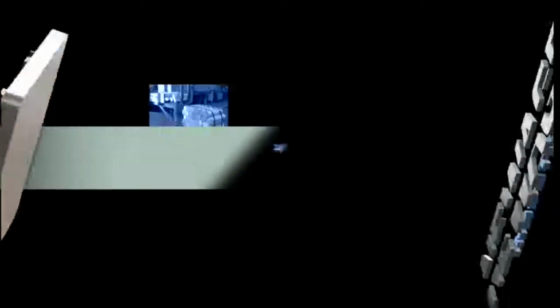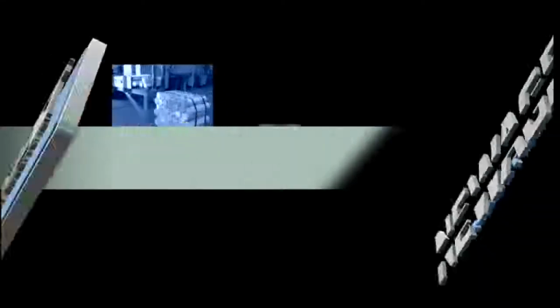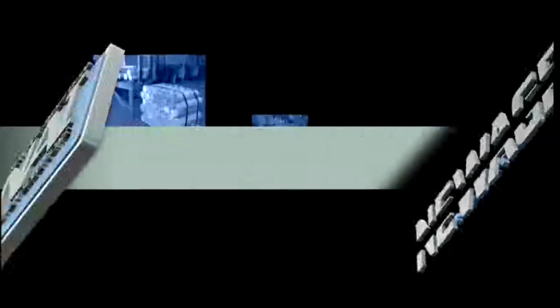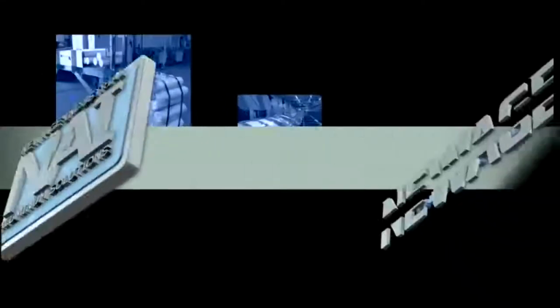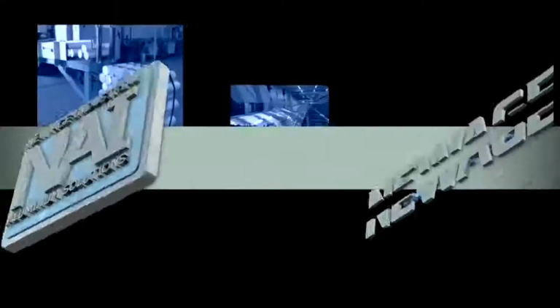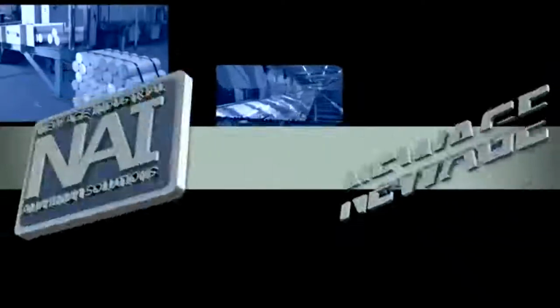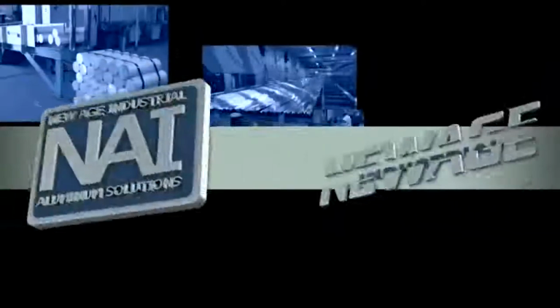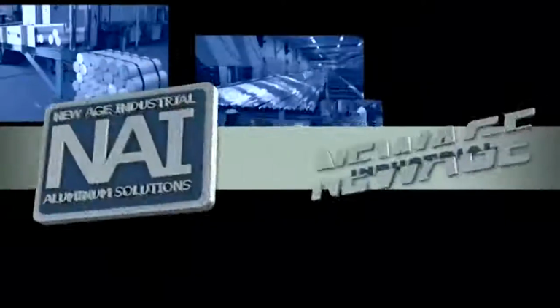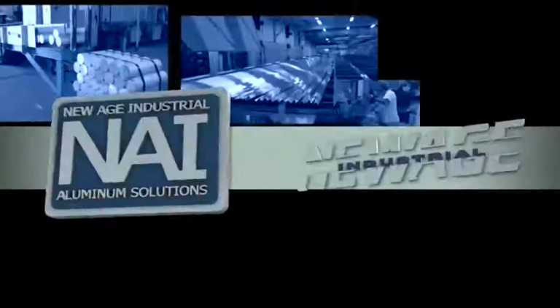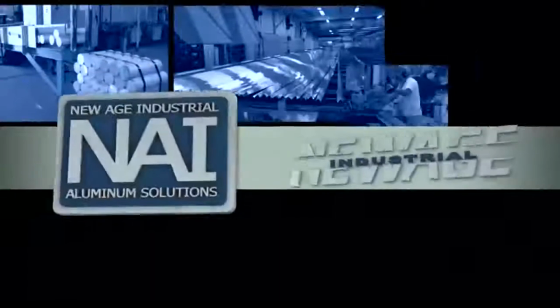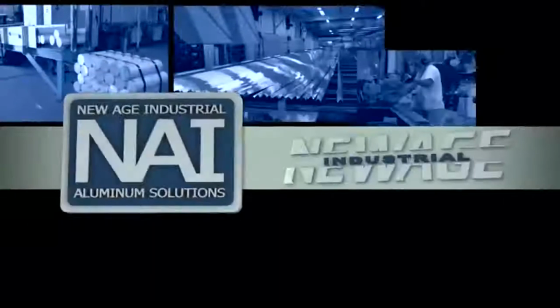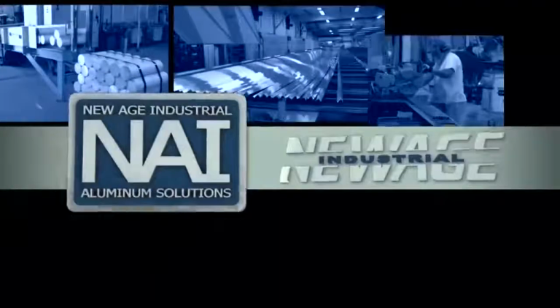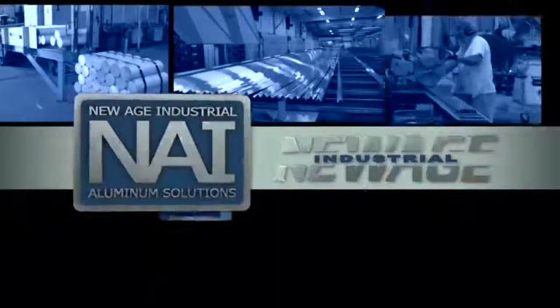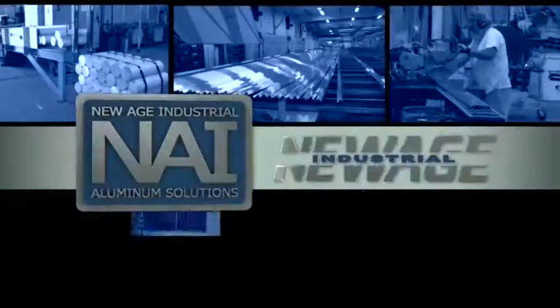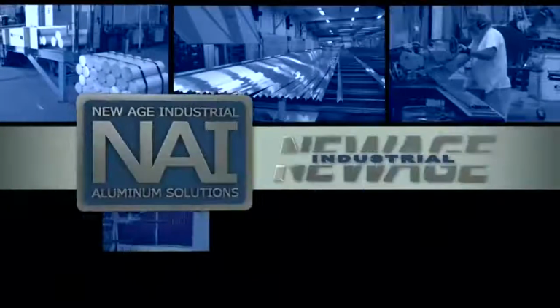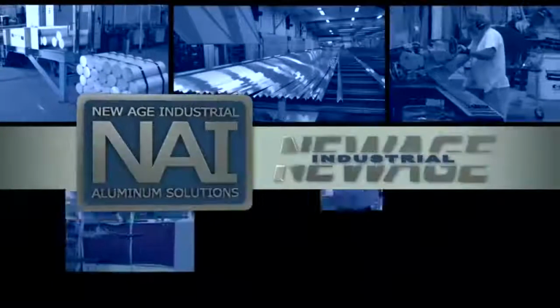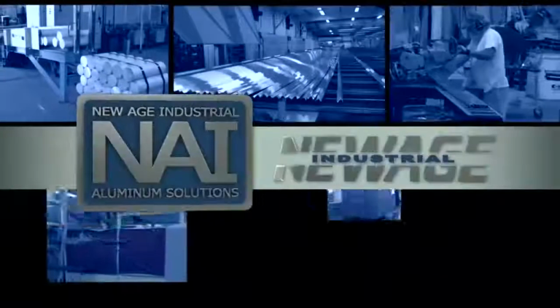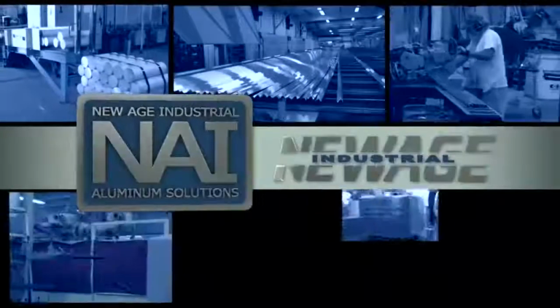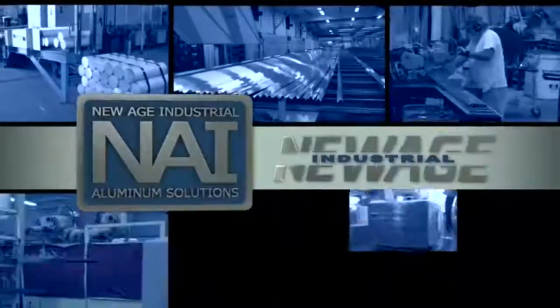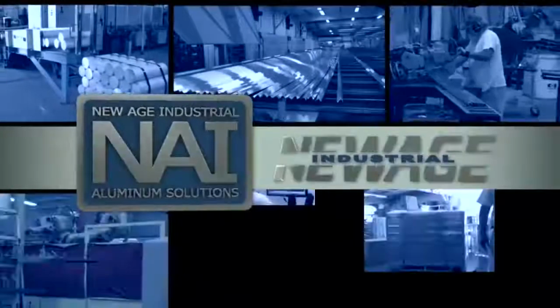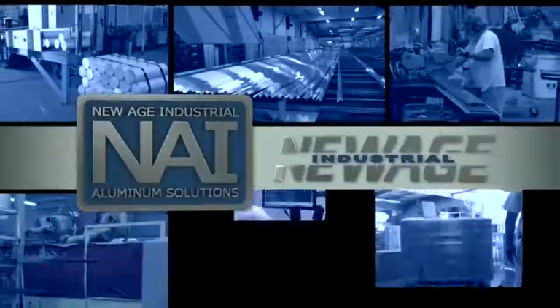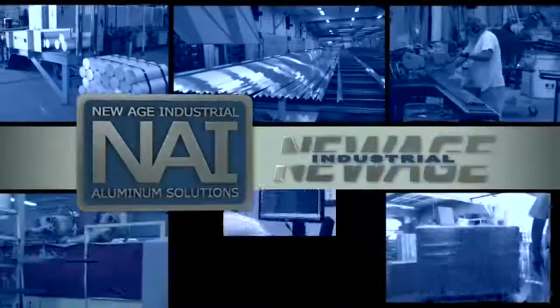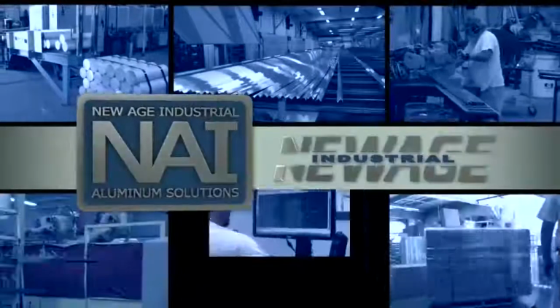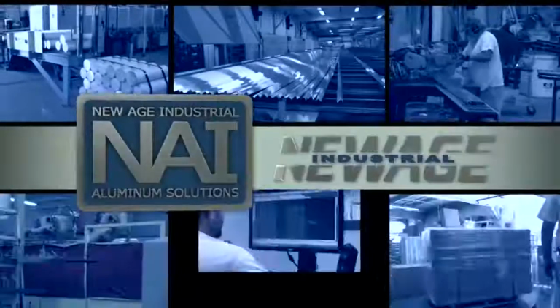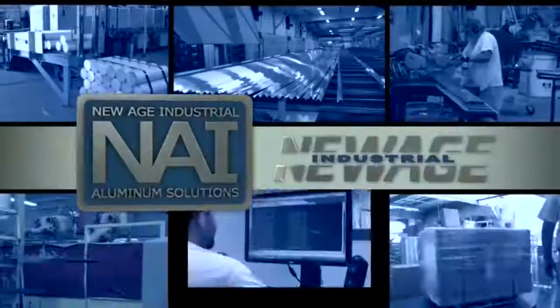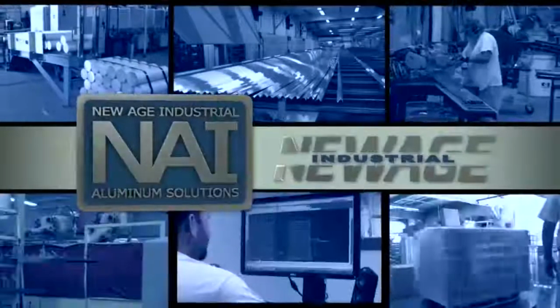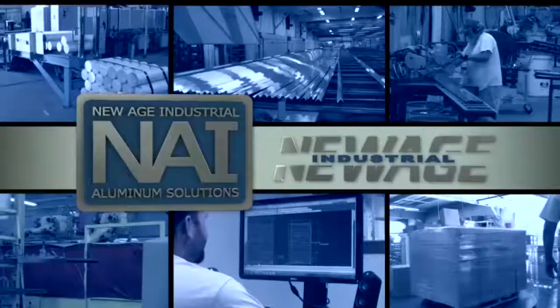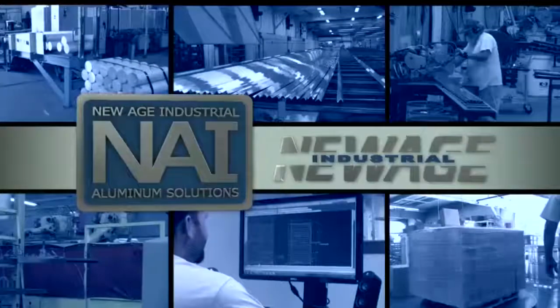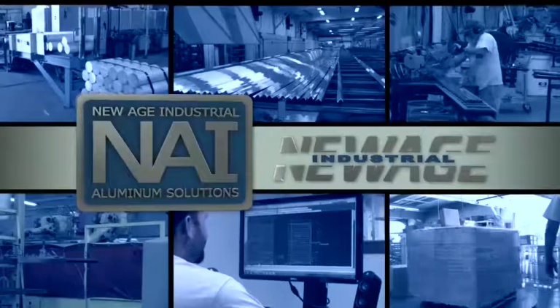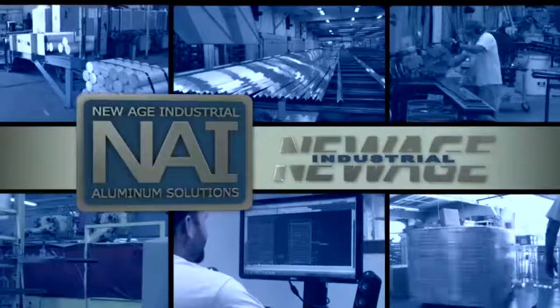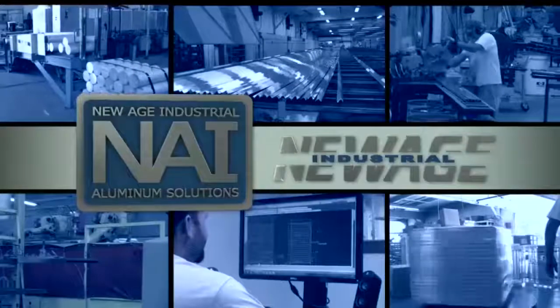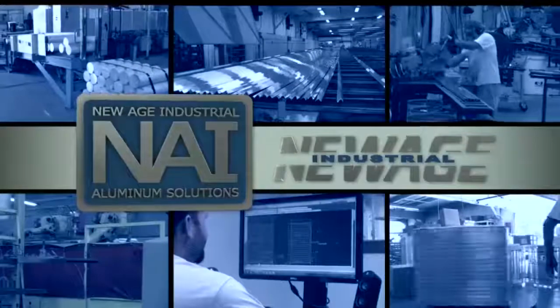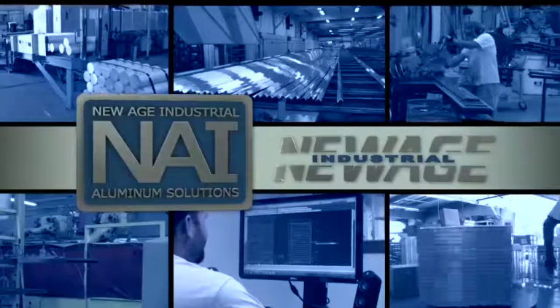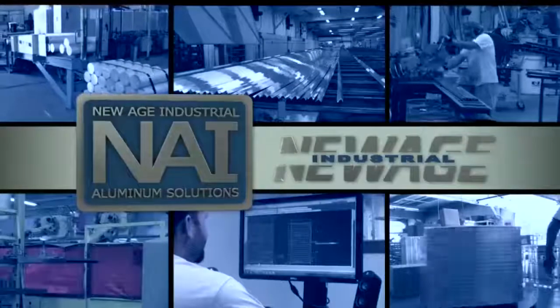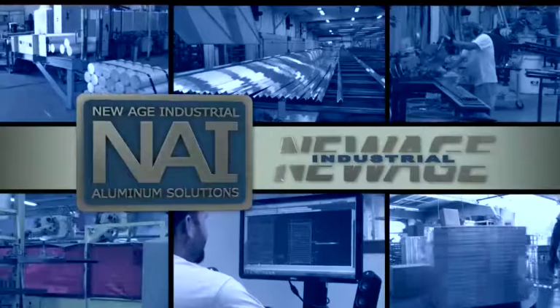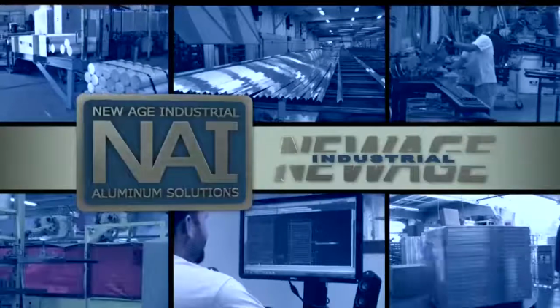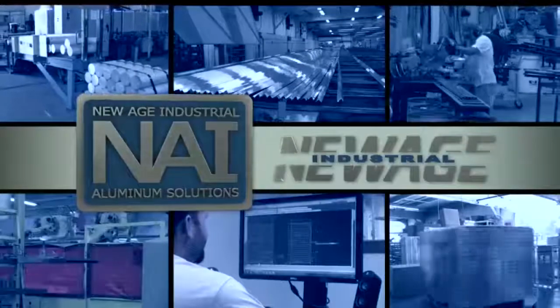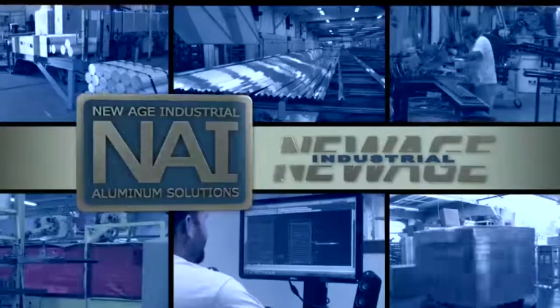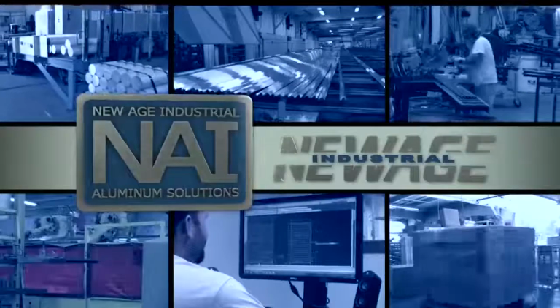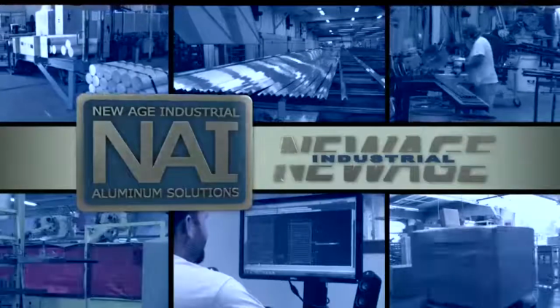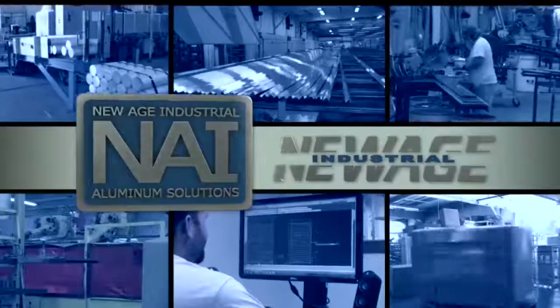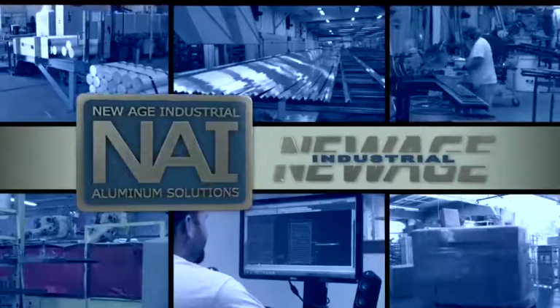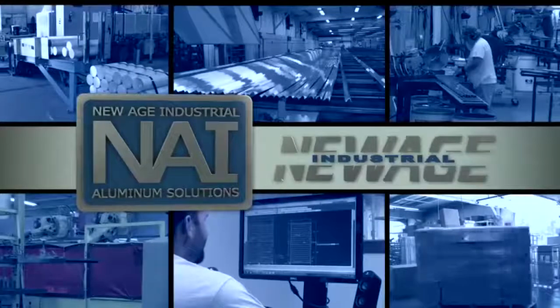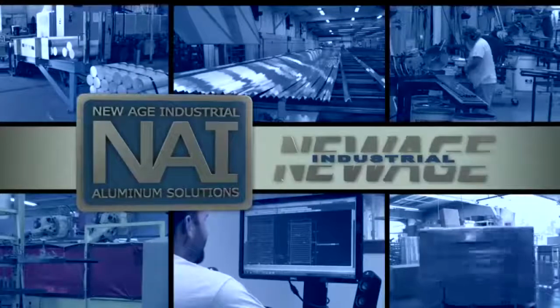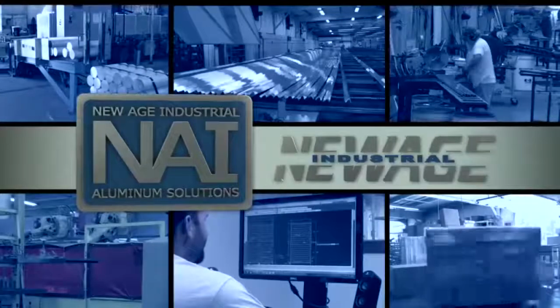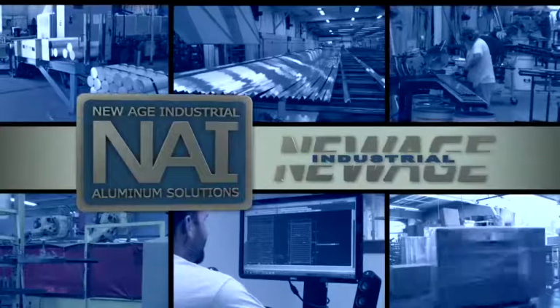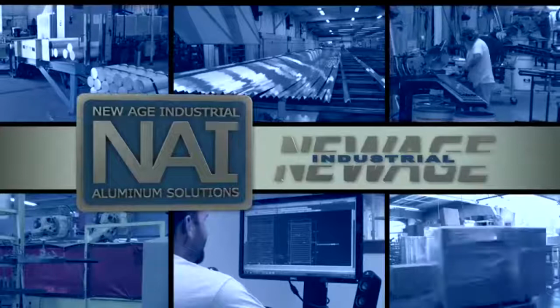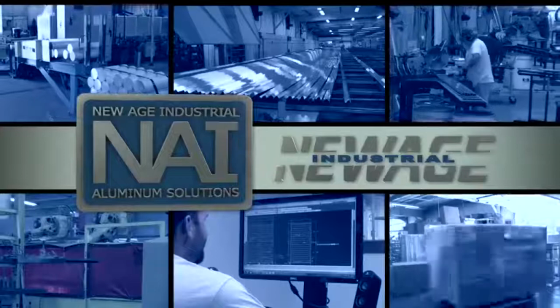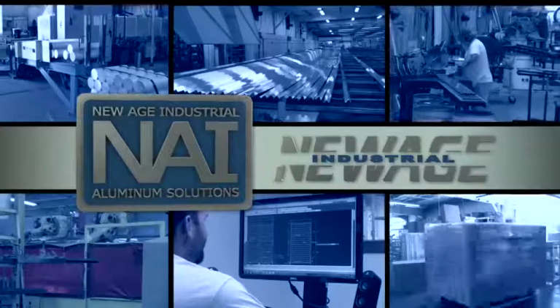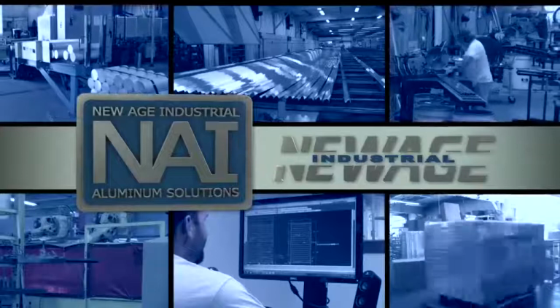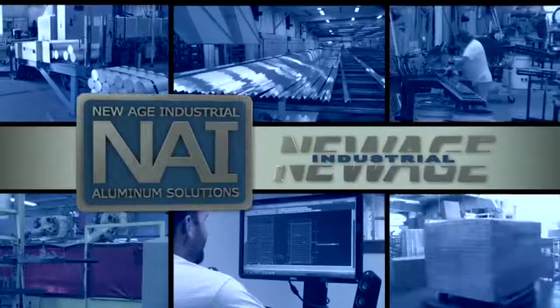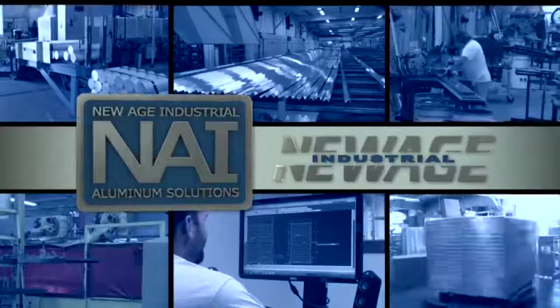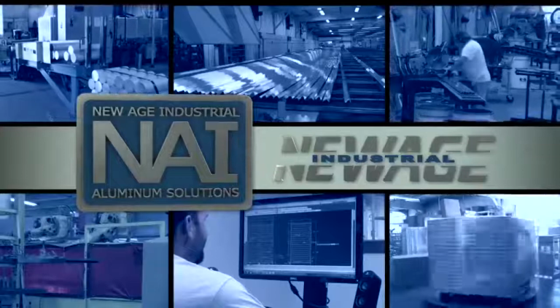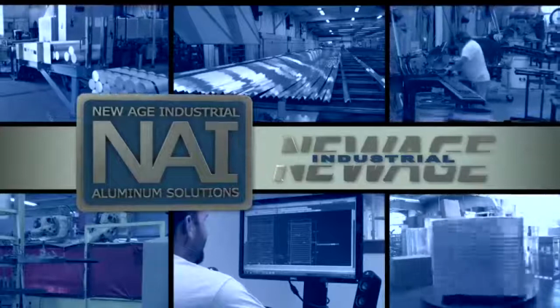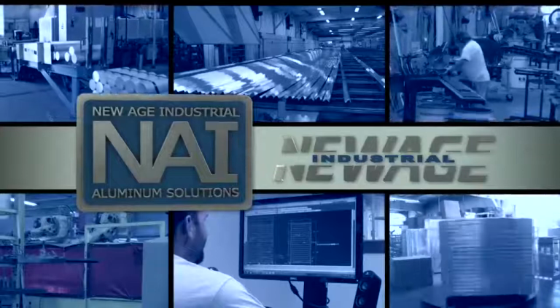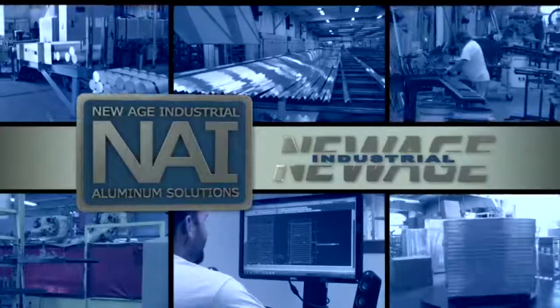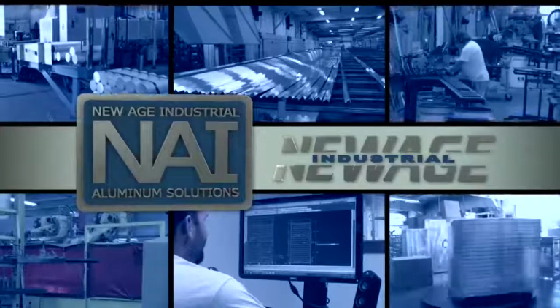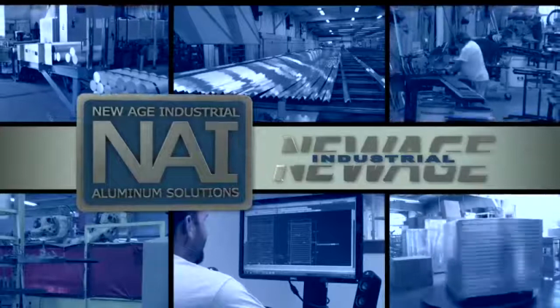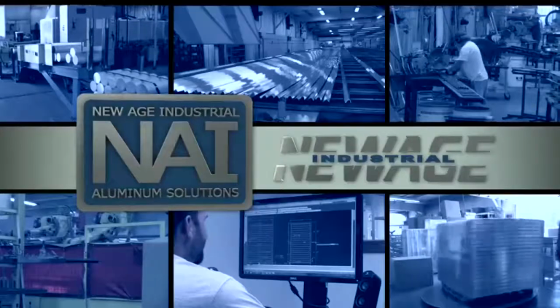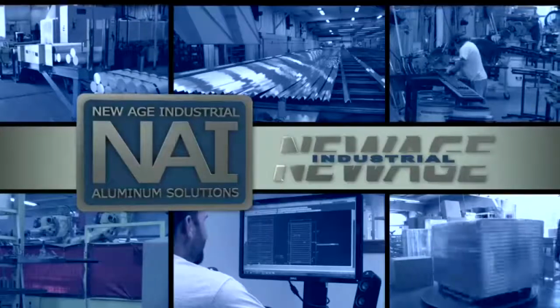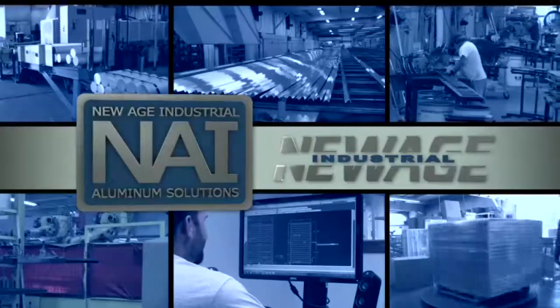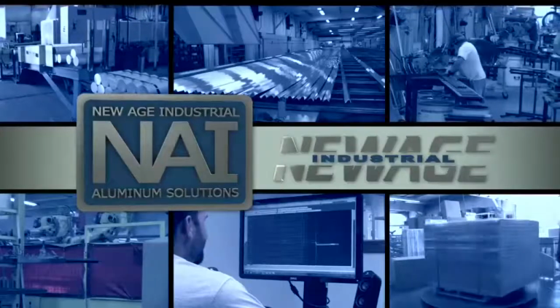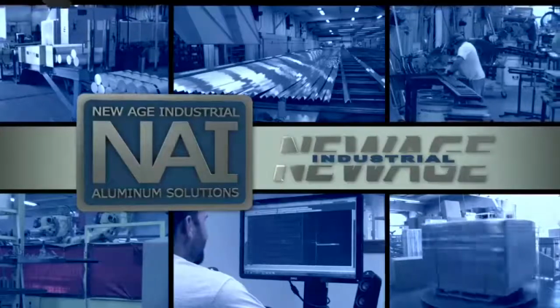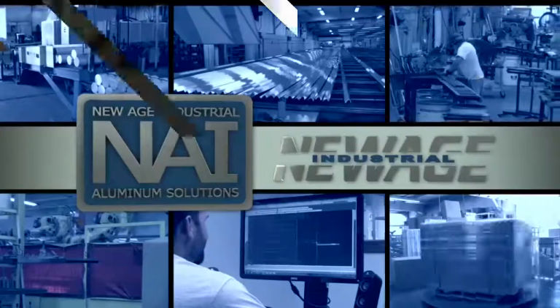At New Age, we have some incredible options for our products, and one of them is a medical caster upgrade.